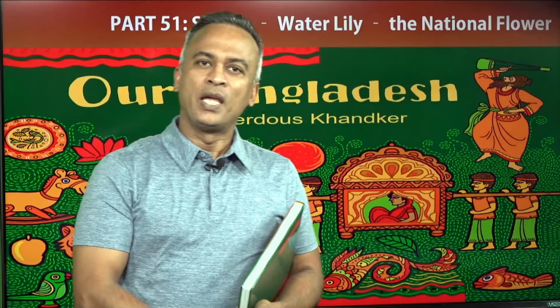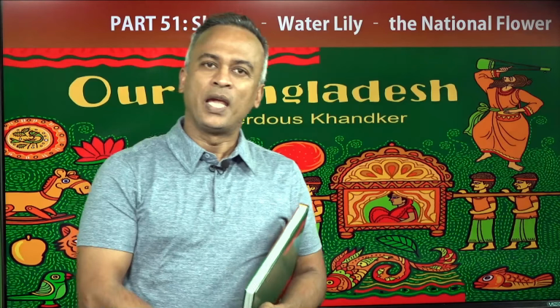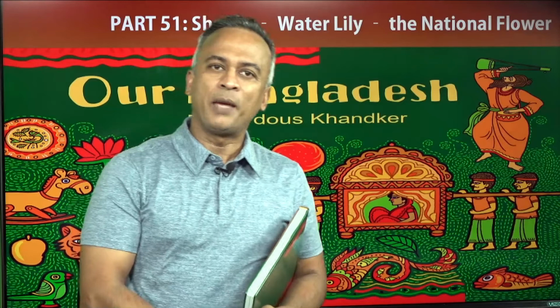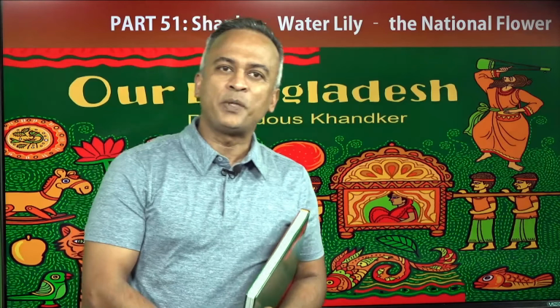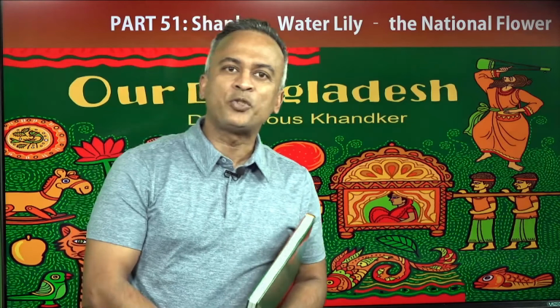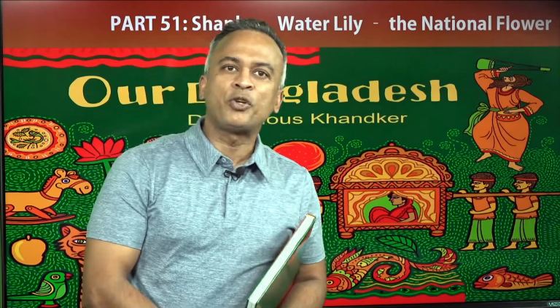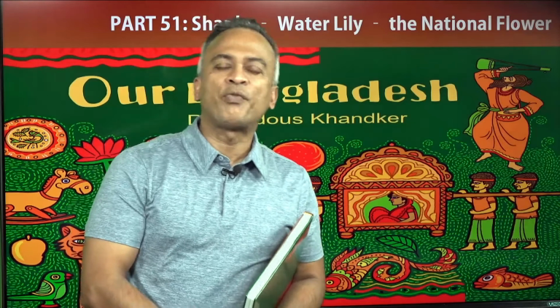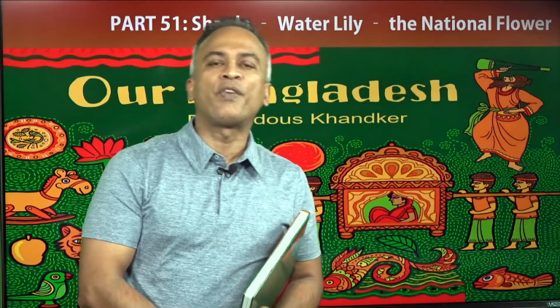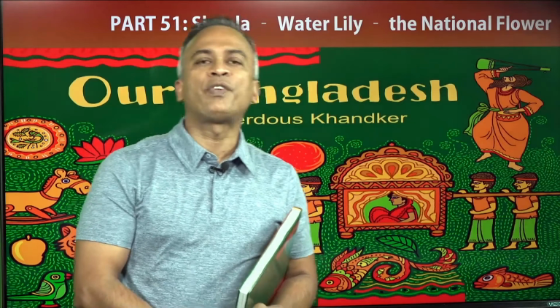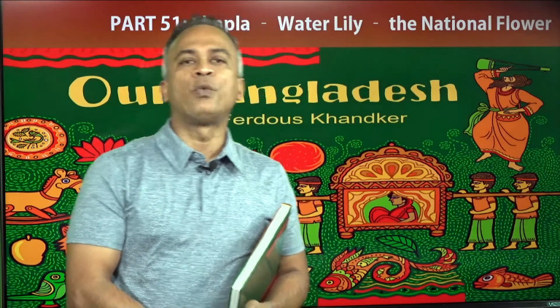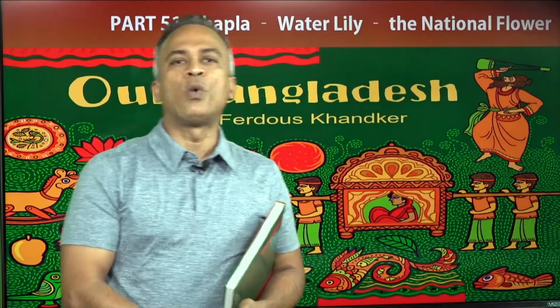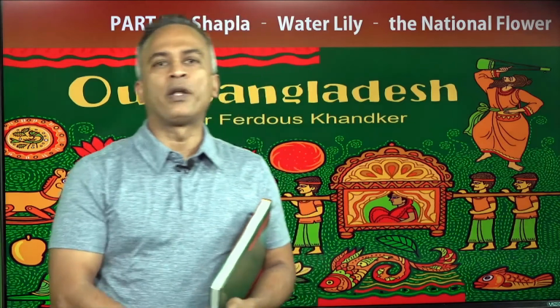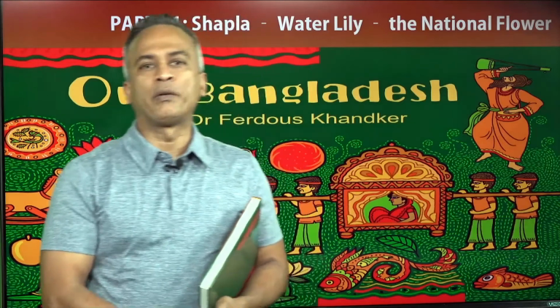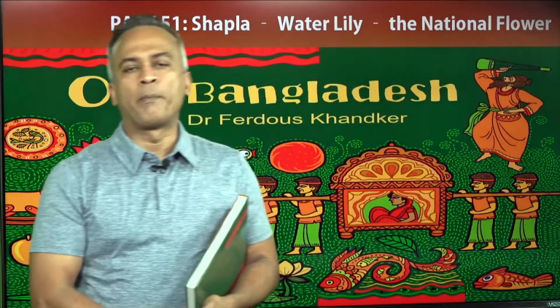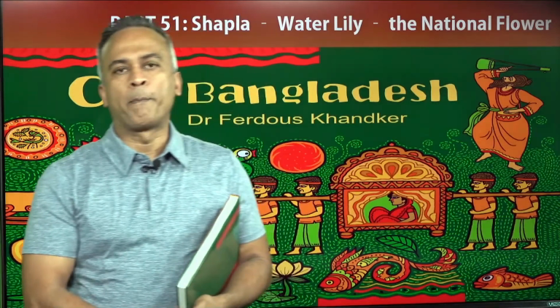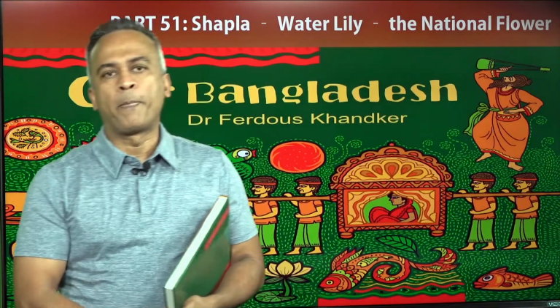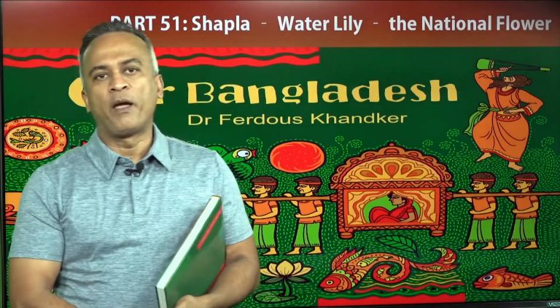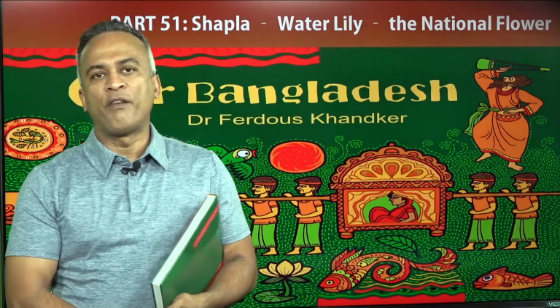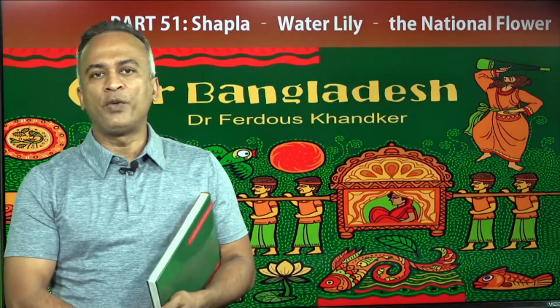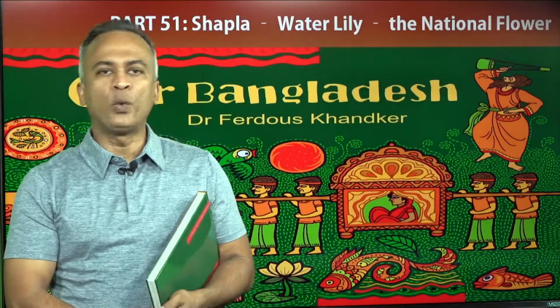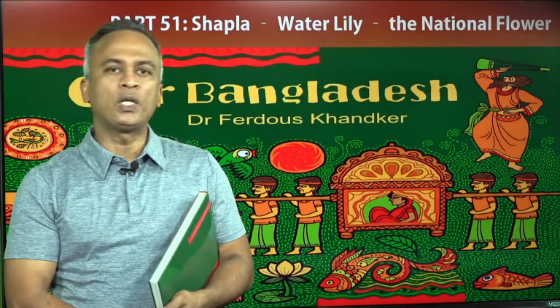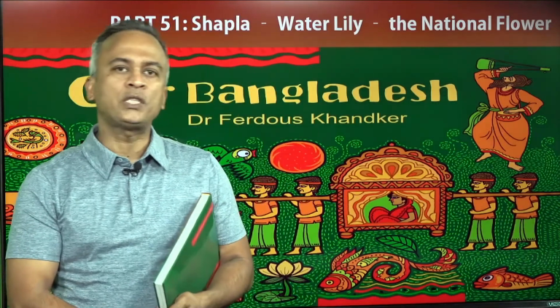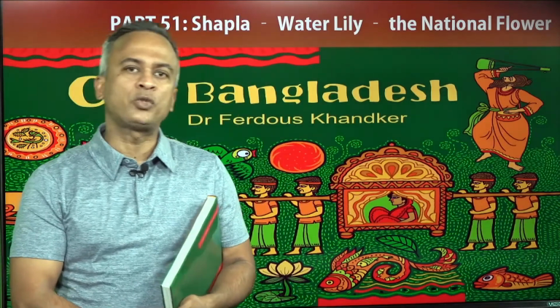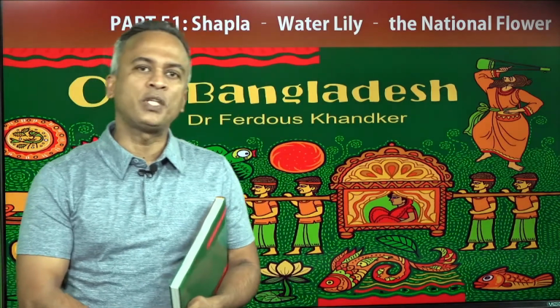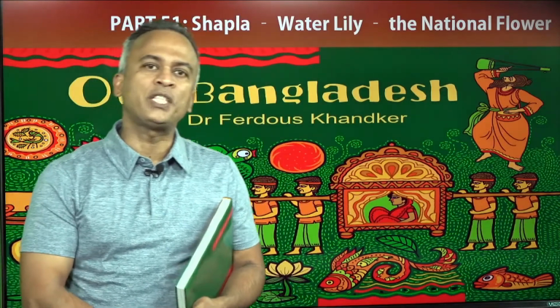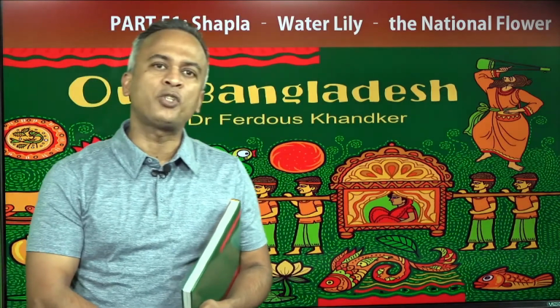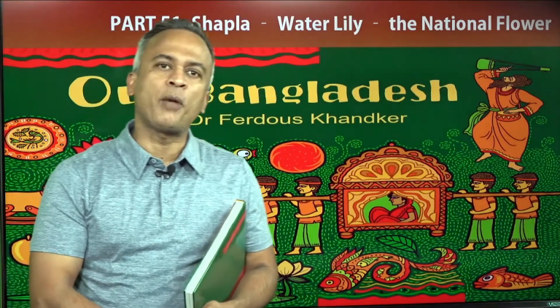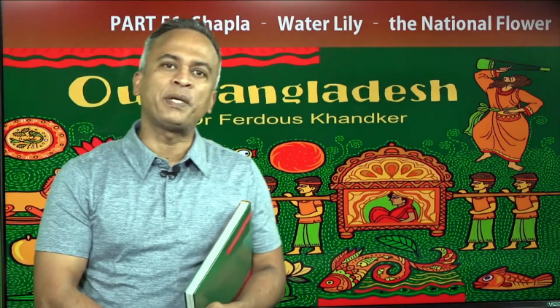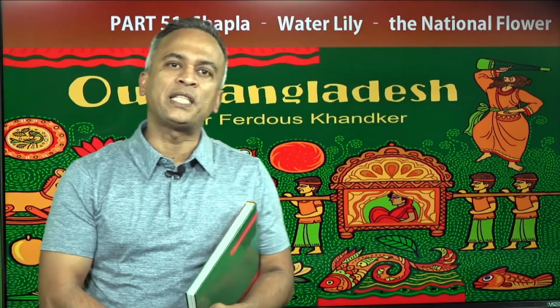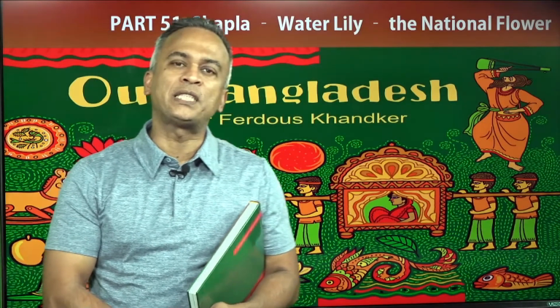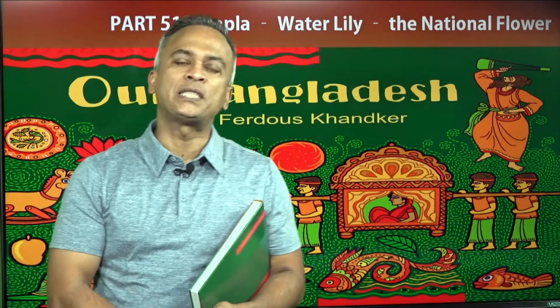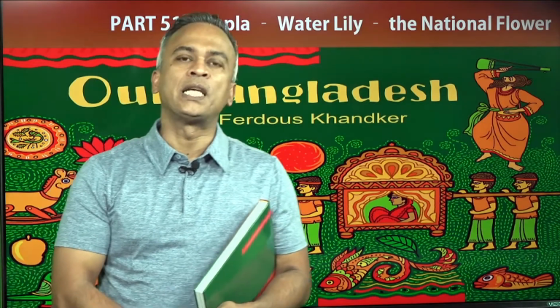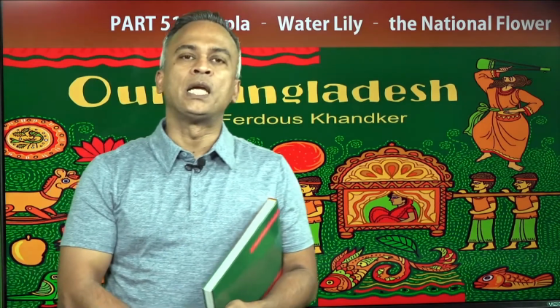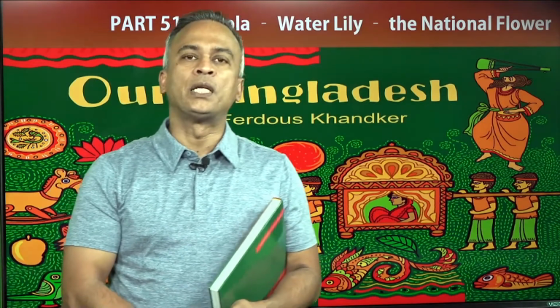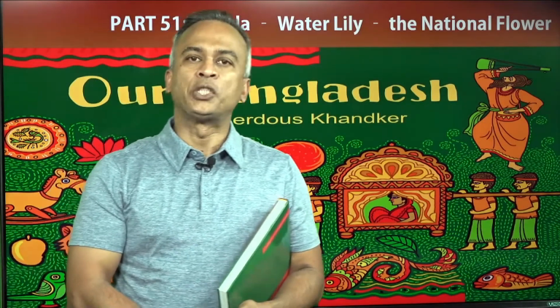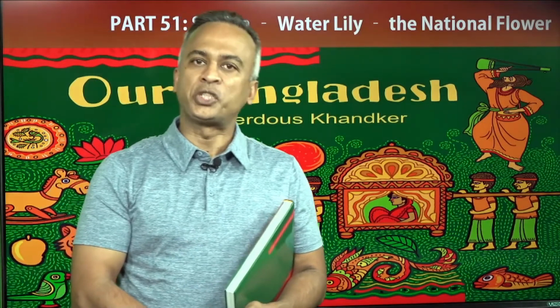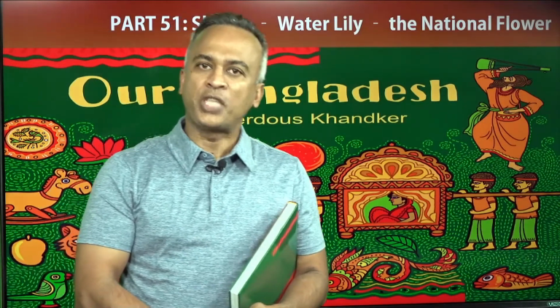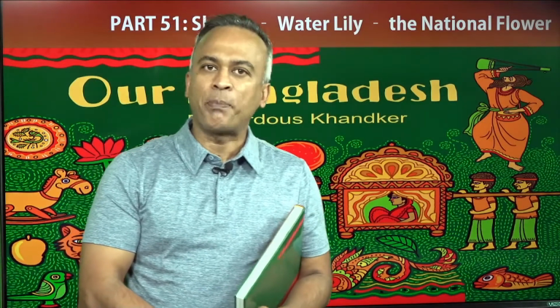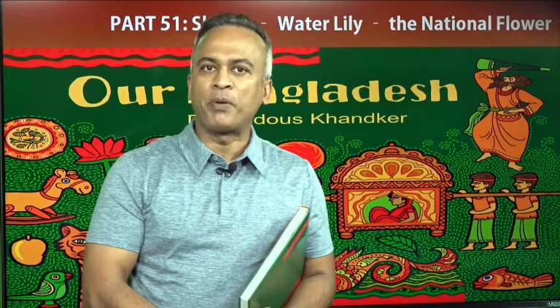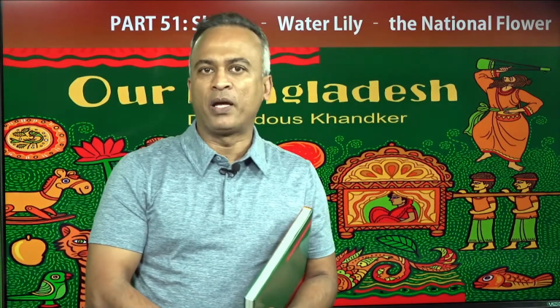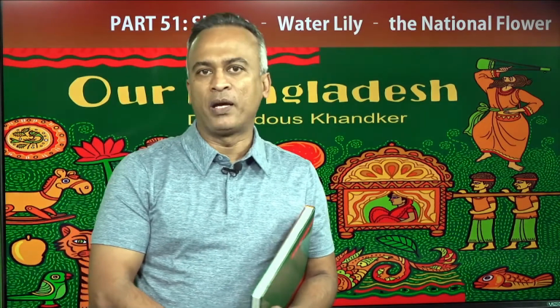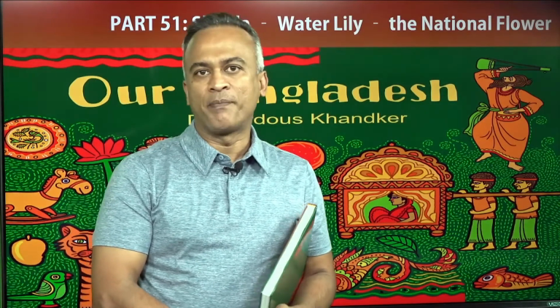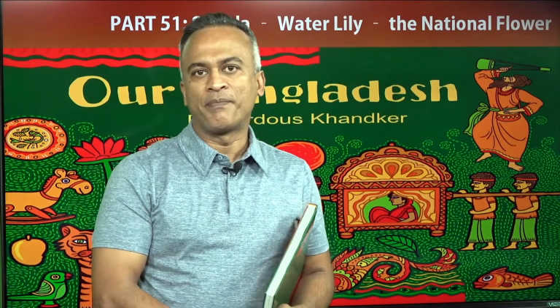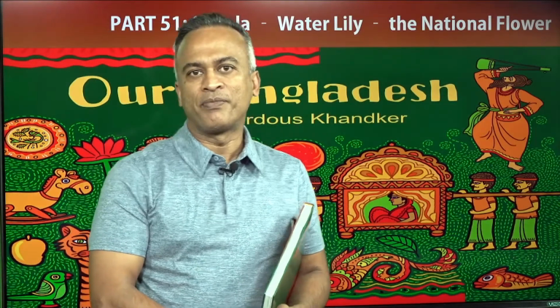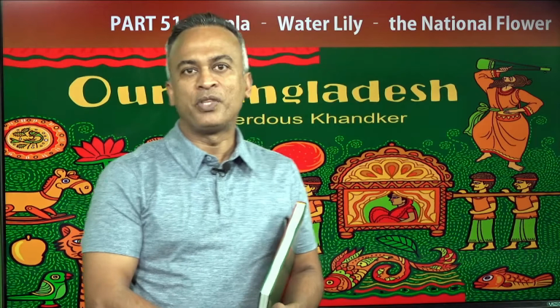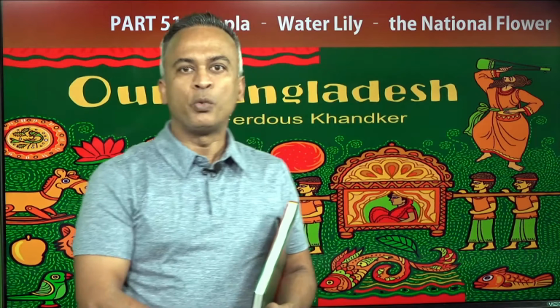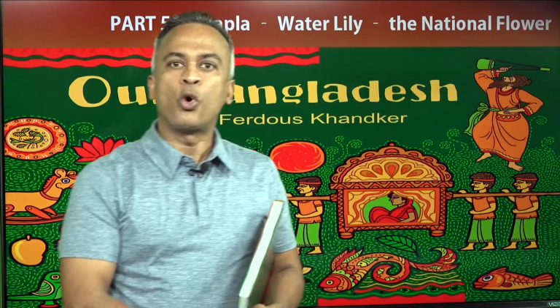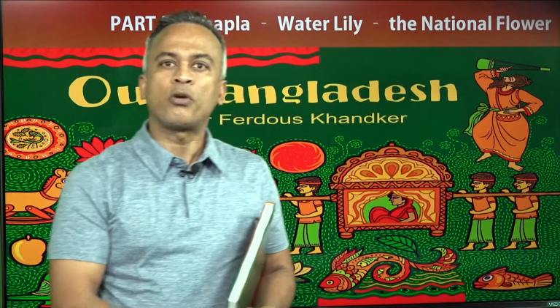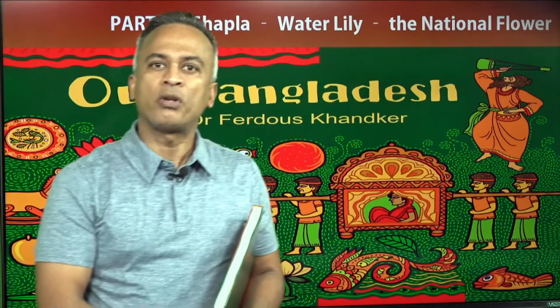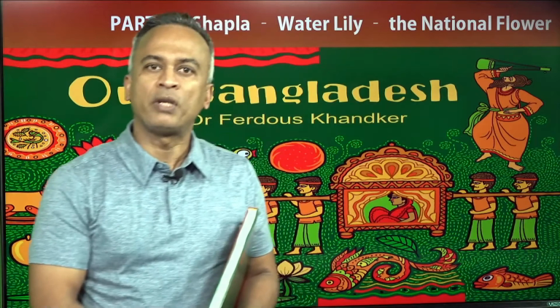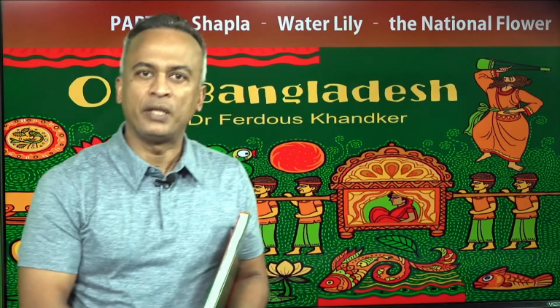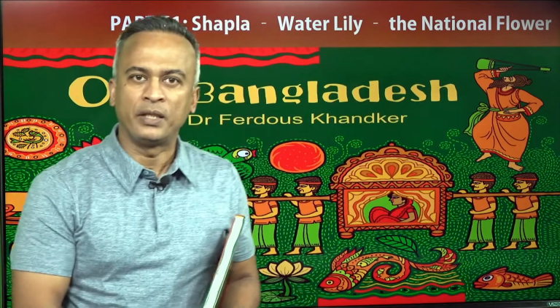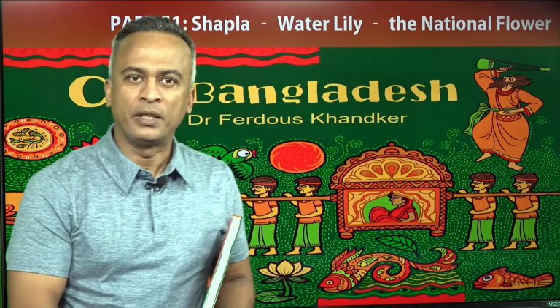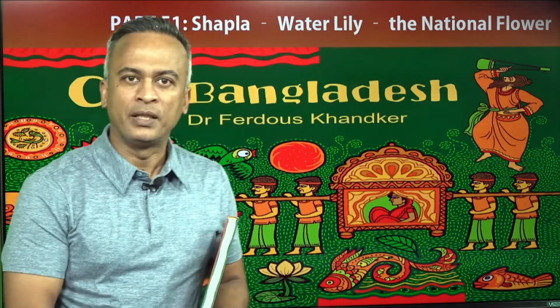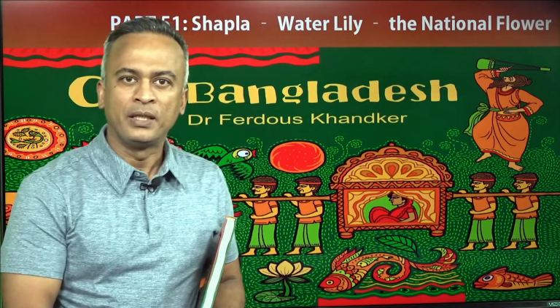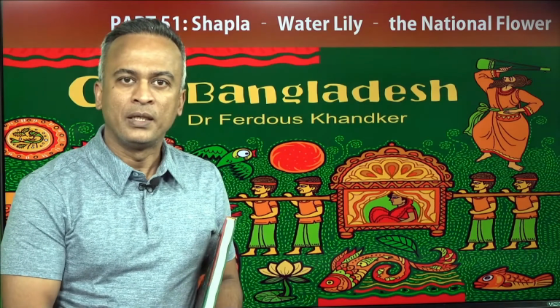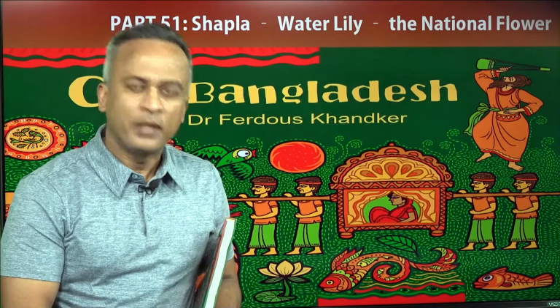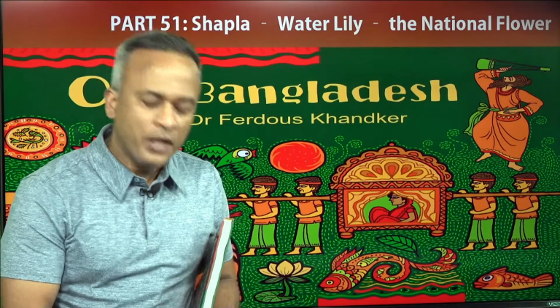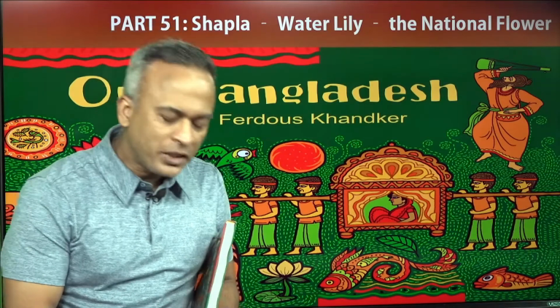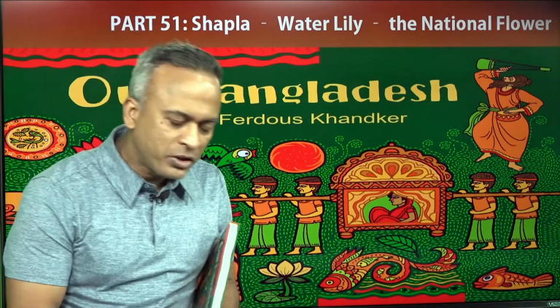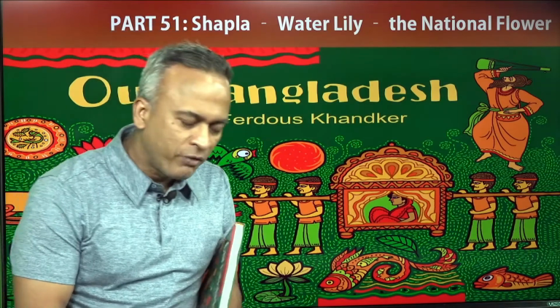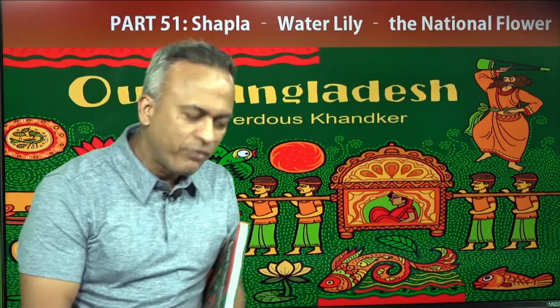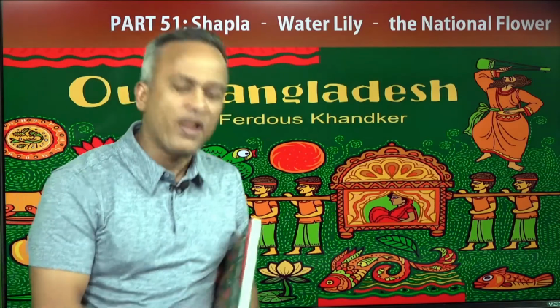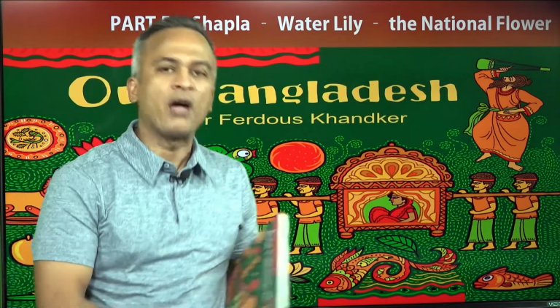Episode 51. Viewers, today's topic is Shapla, the water lily, the national flower.